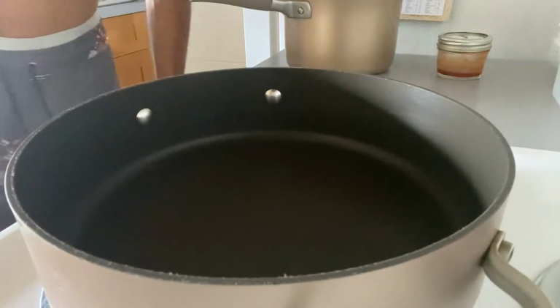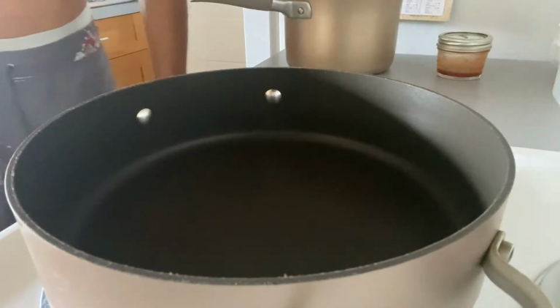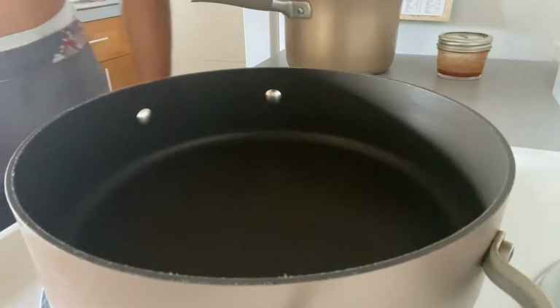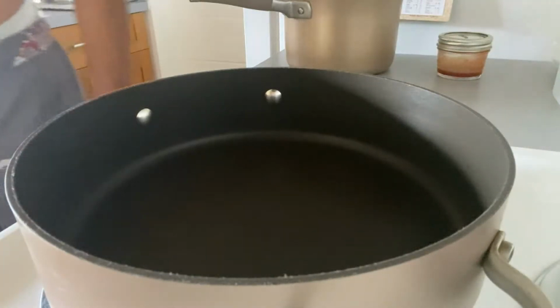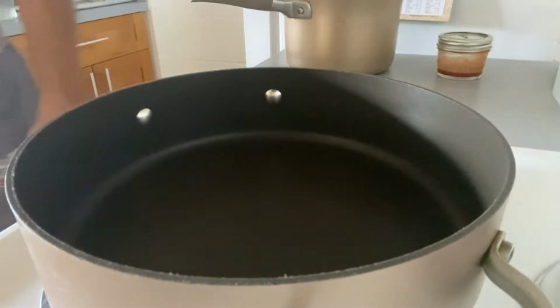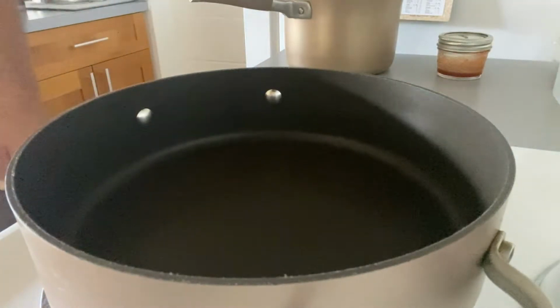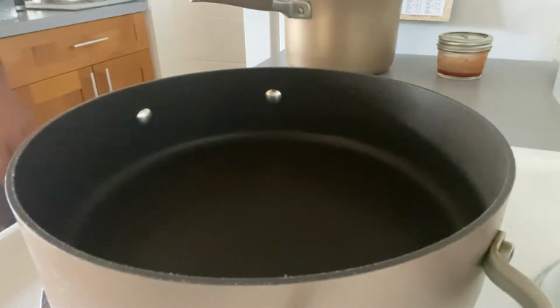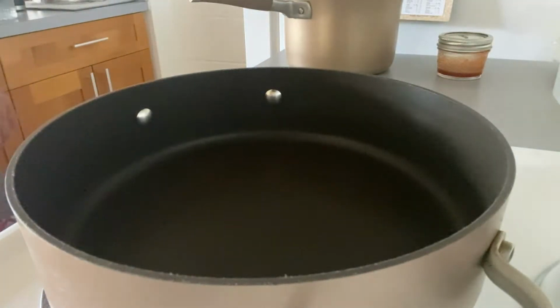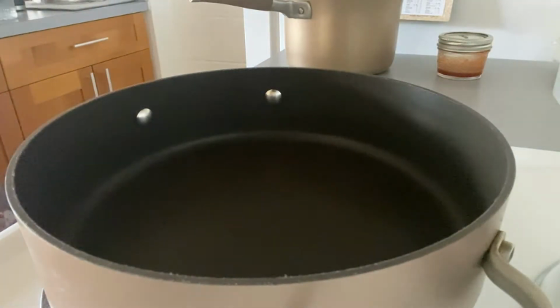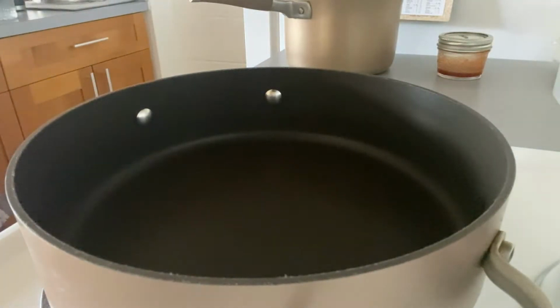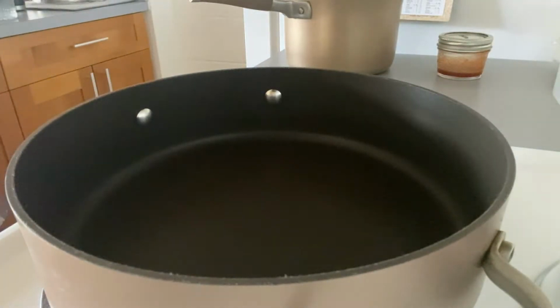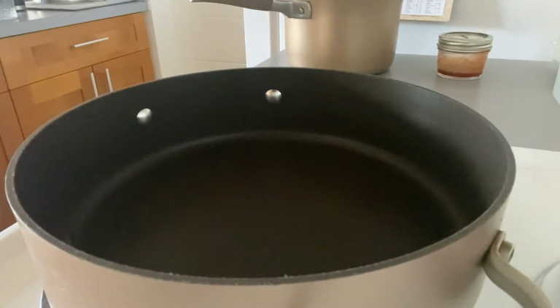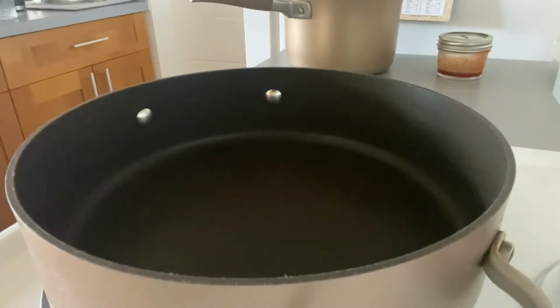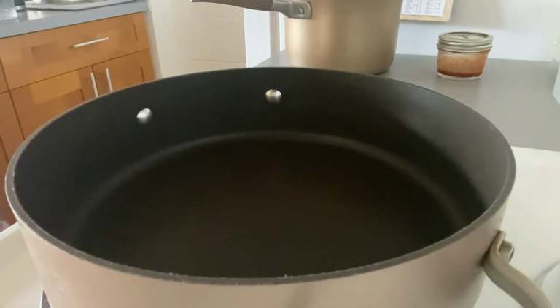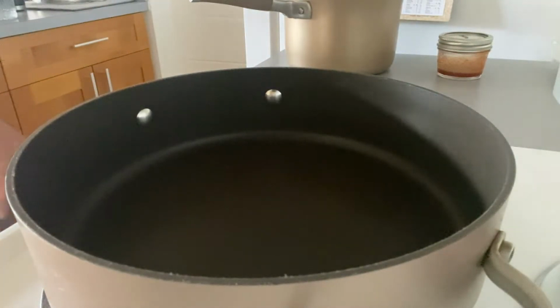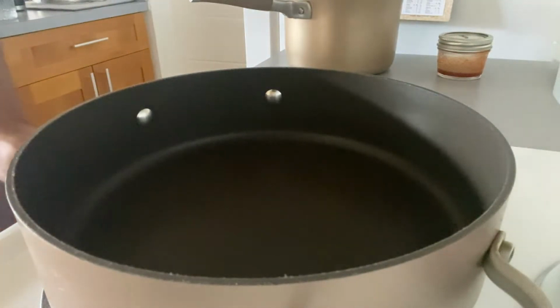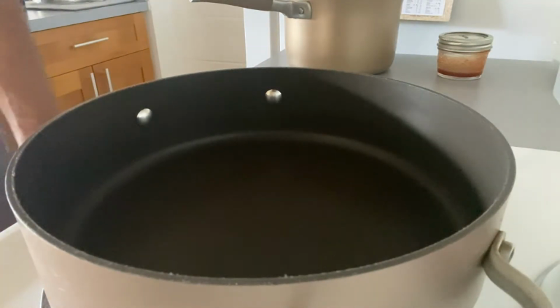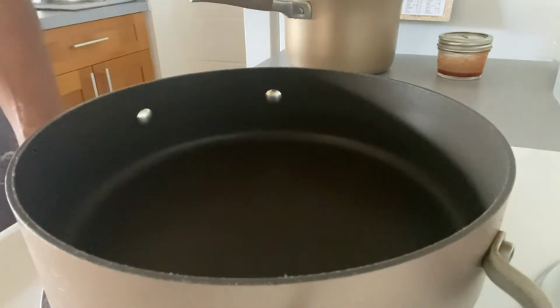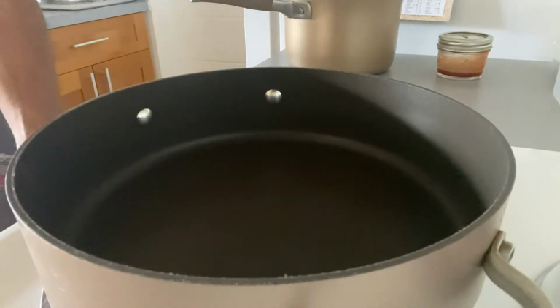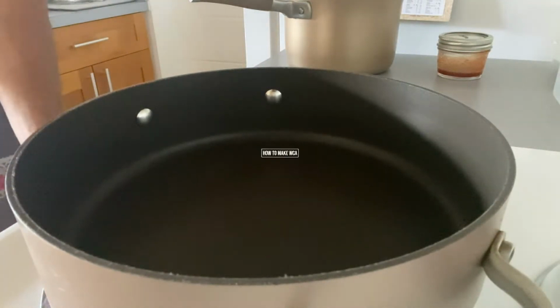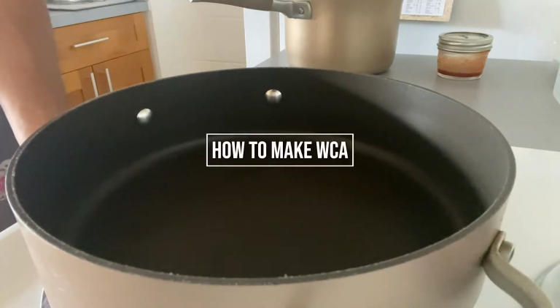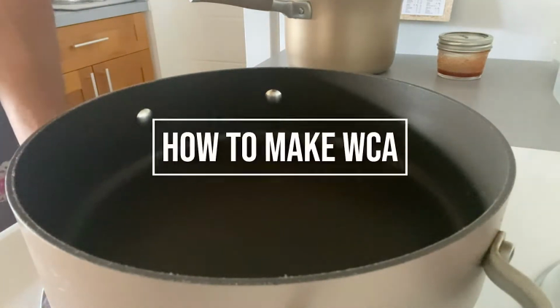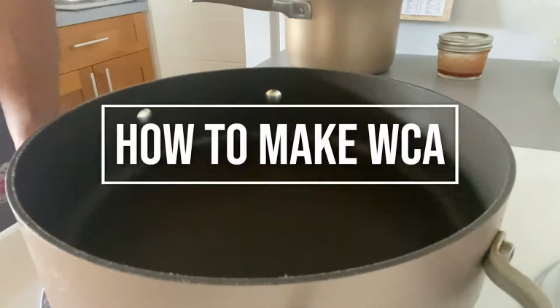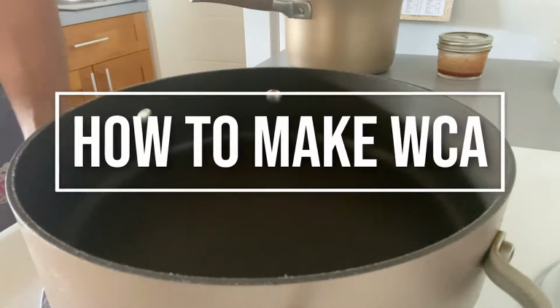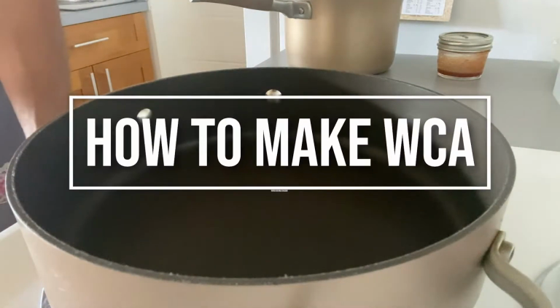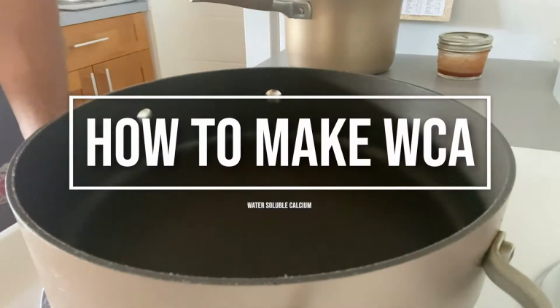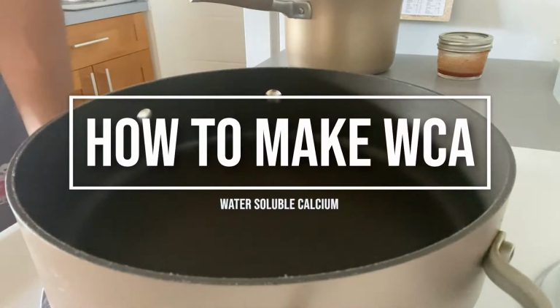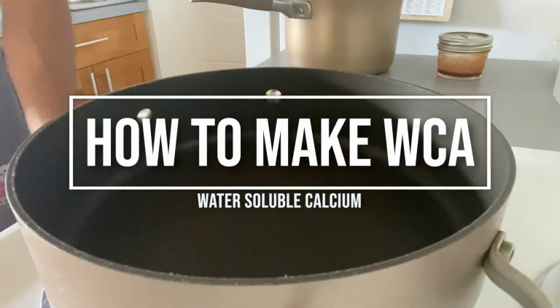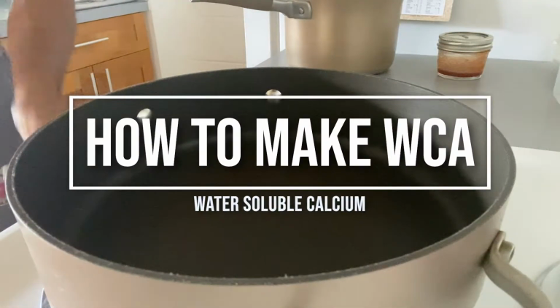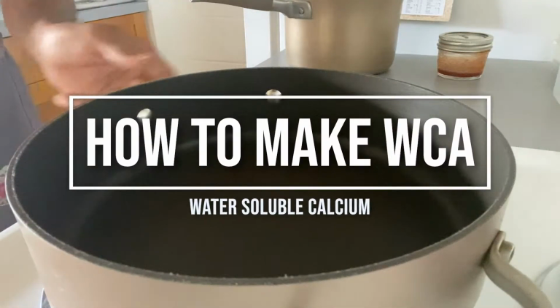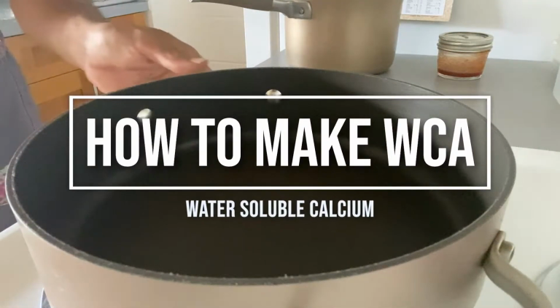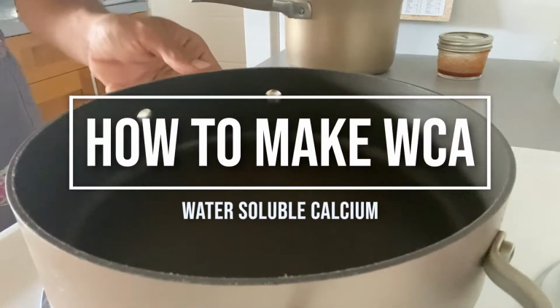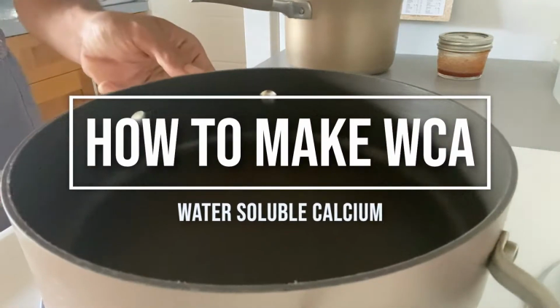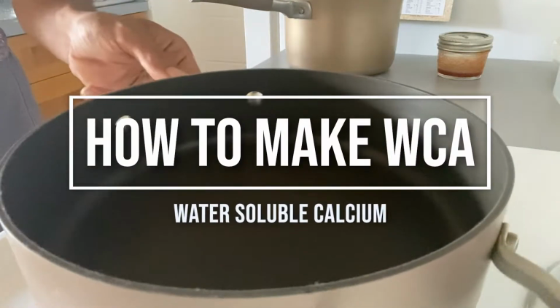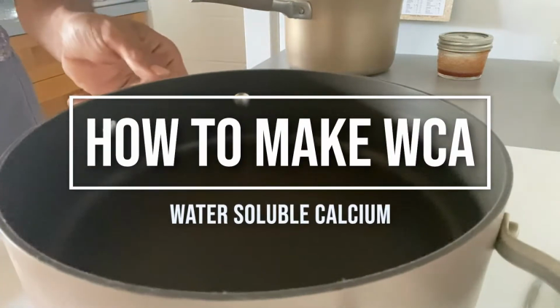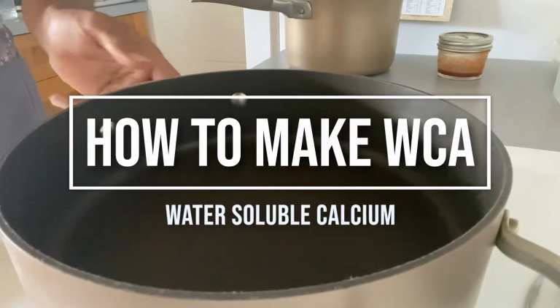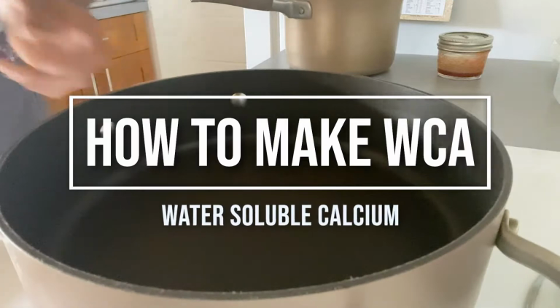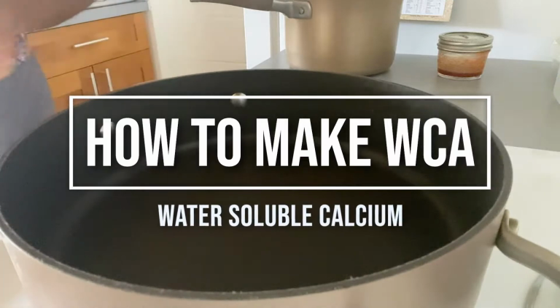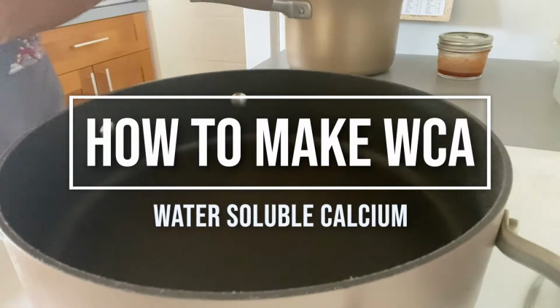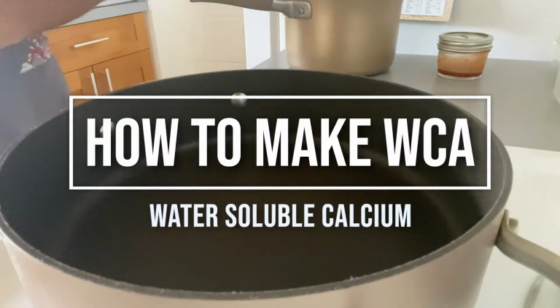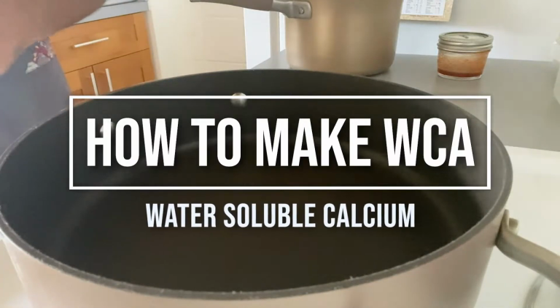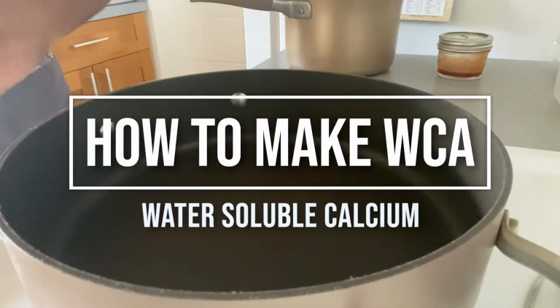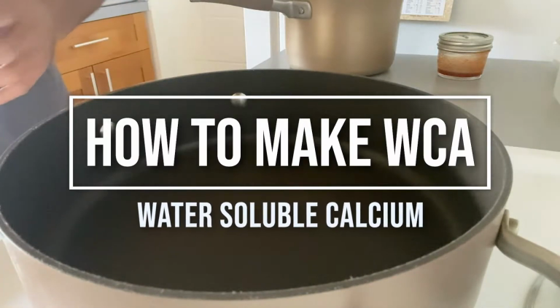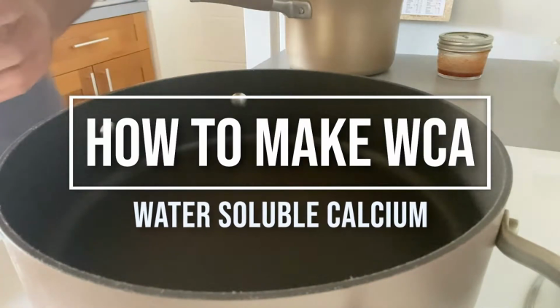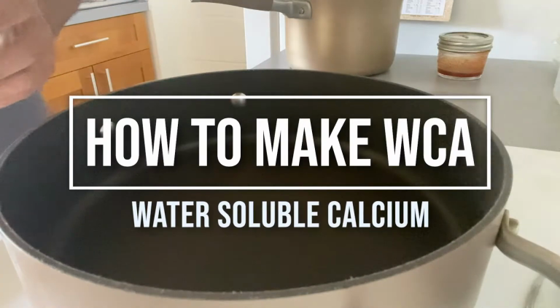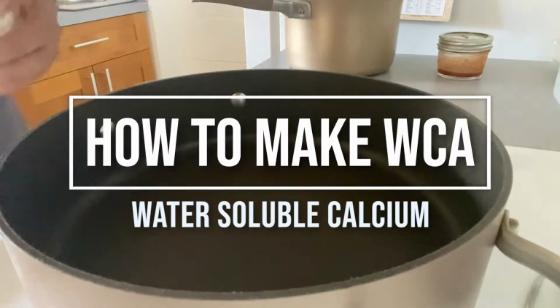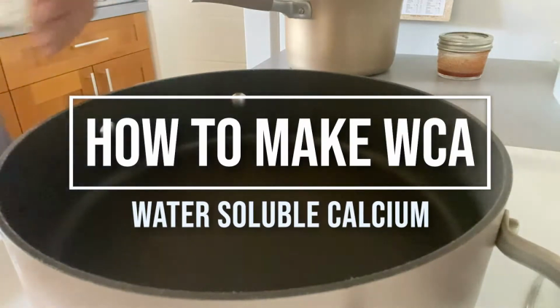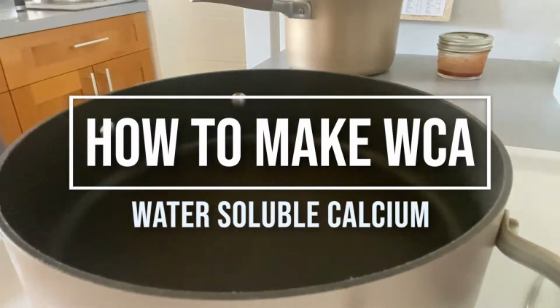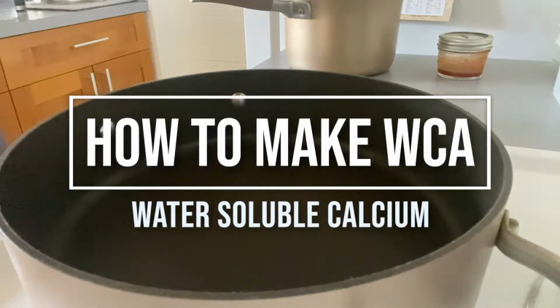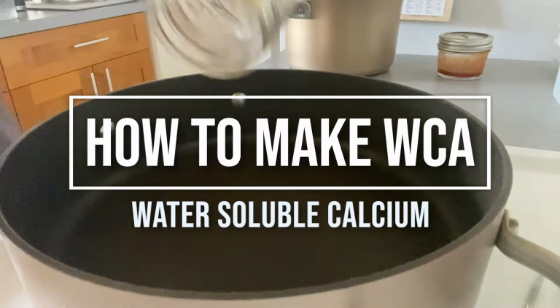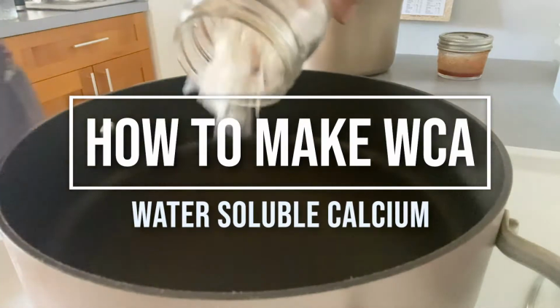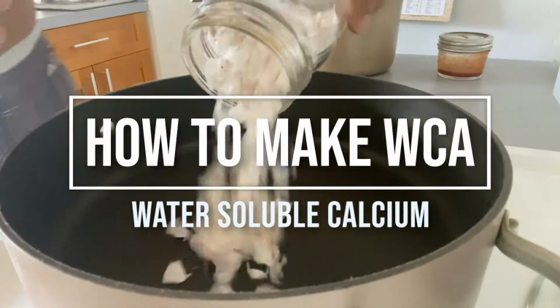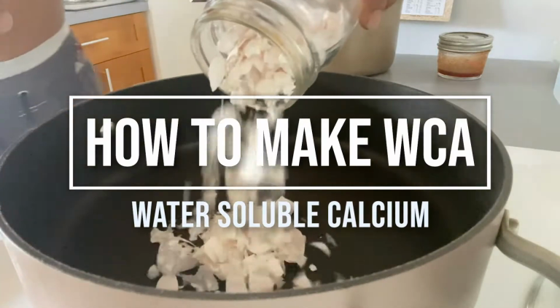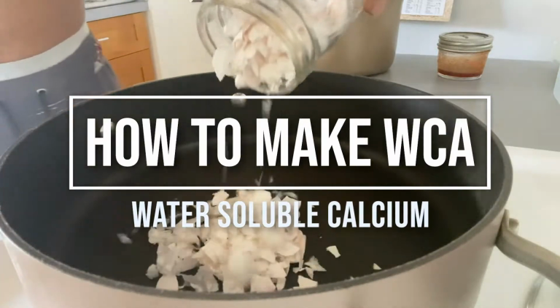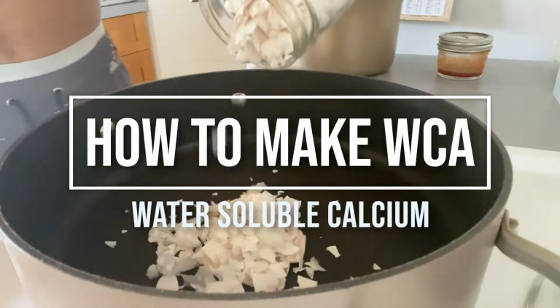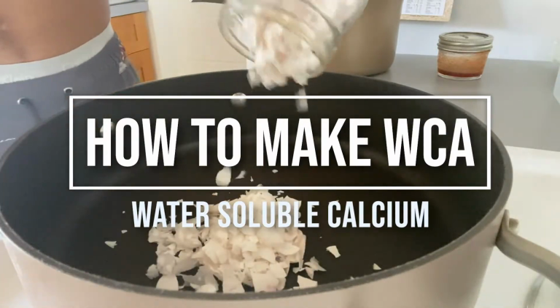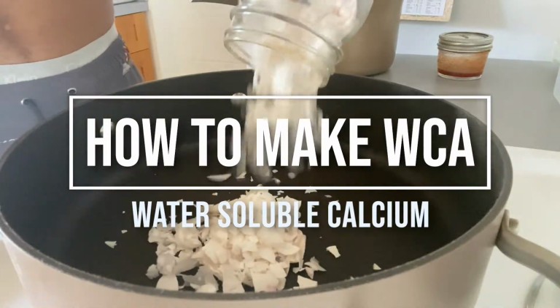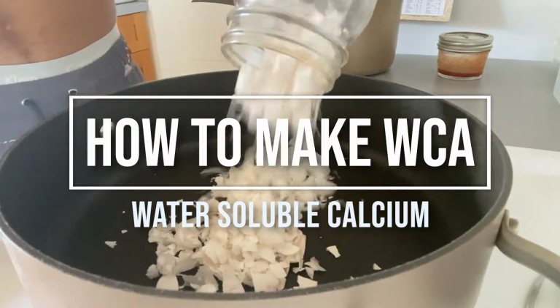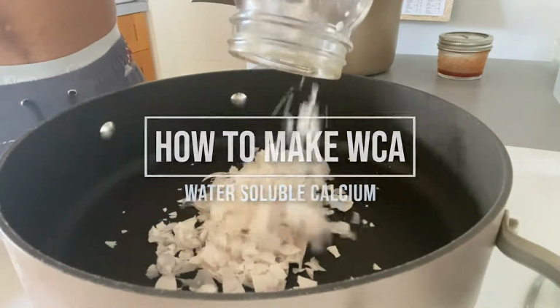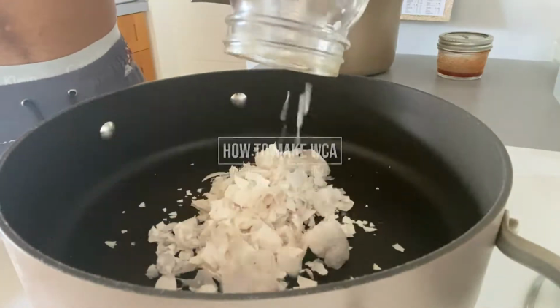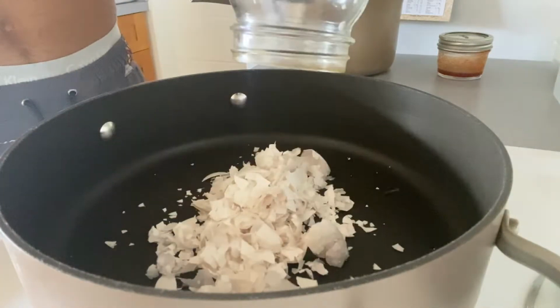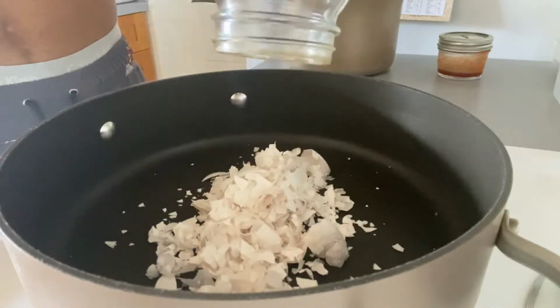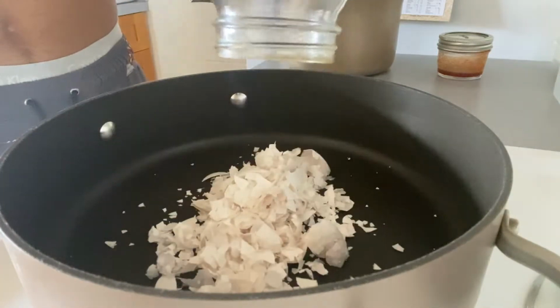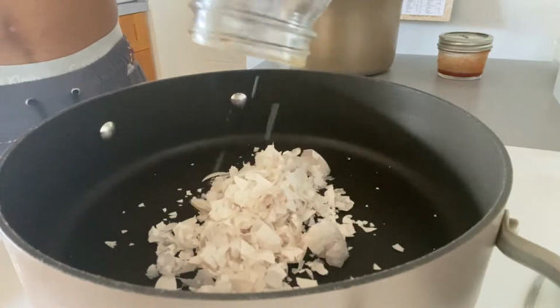Hello my kakou, welcome back to my channel. Today we're gonna make WCA or water-soluble calcium.